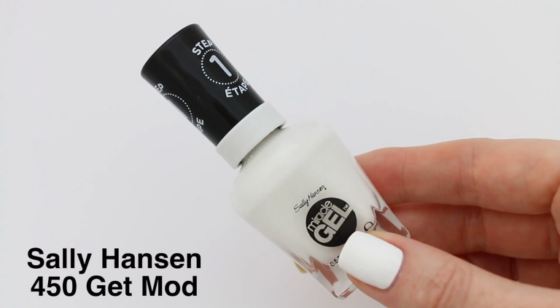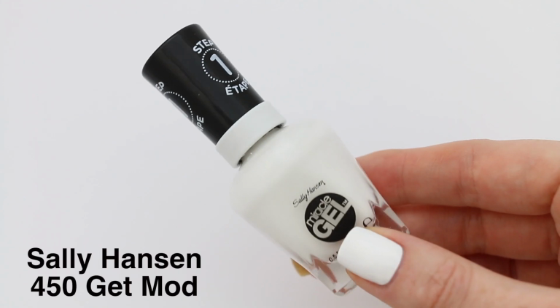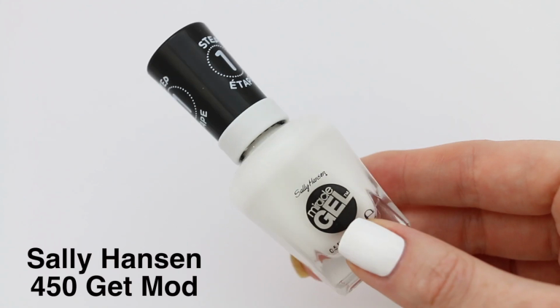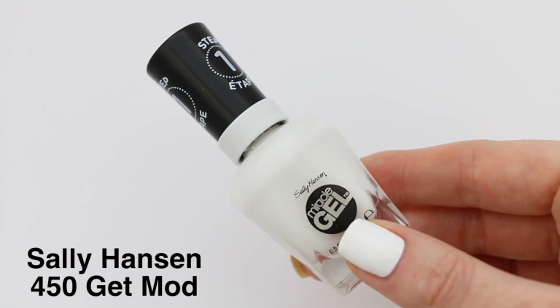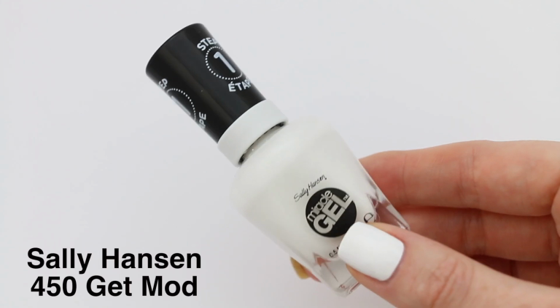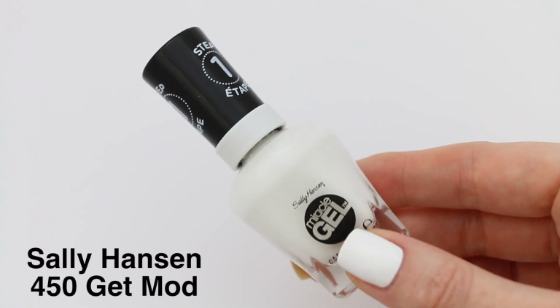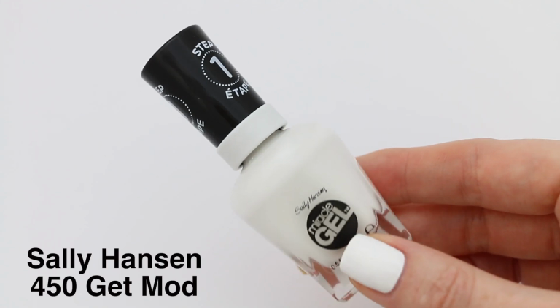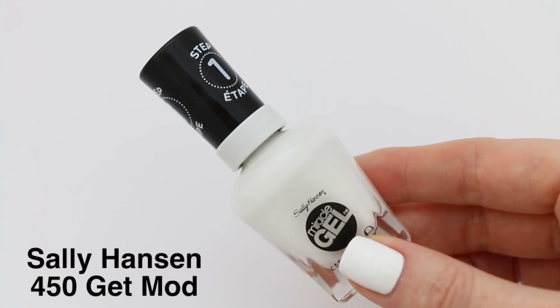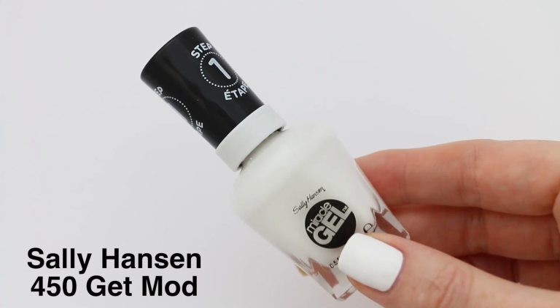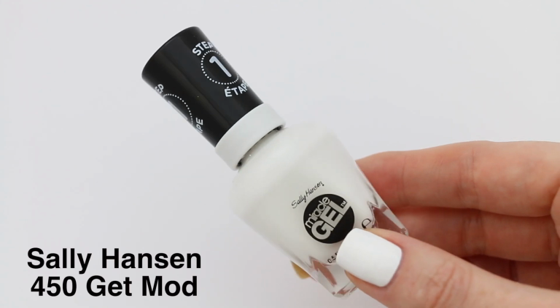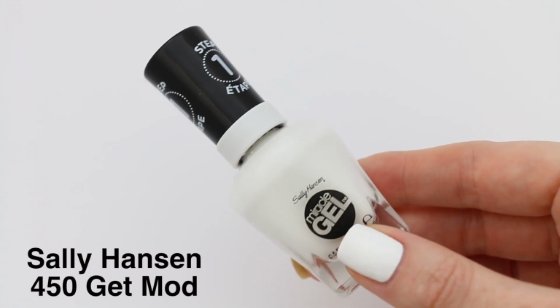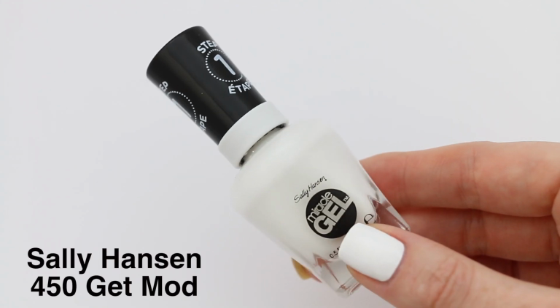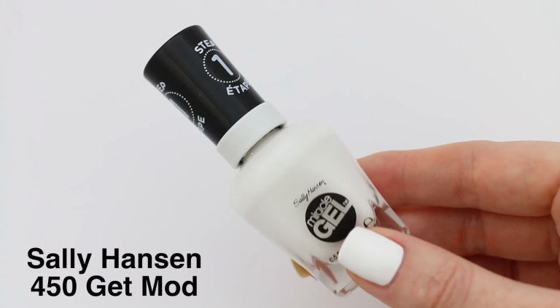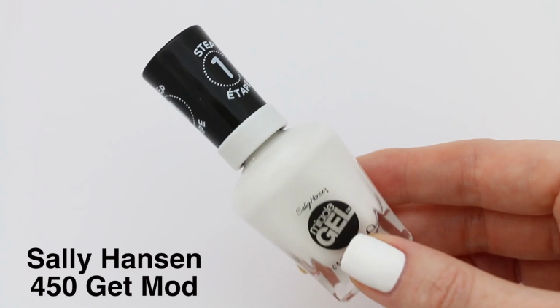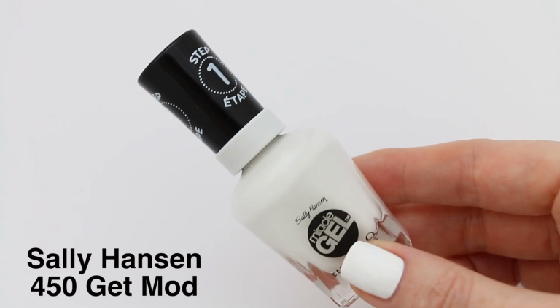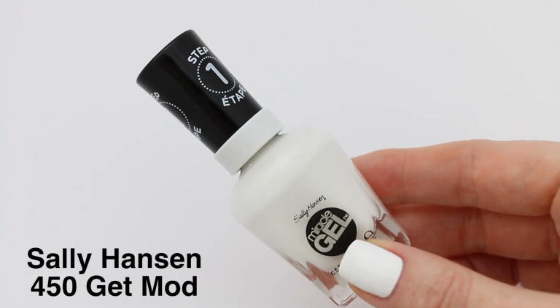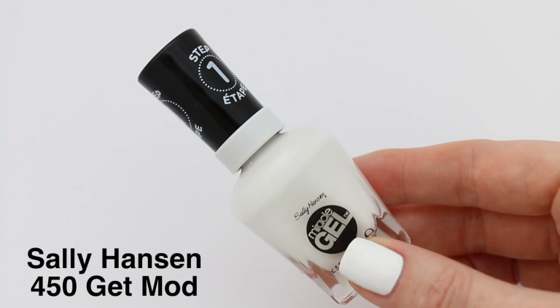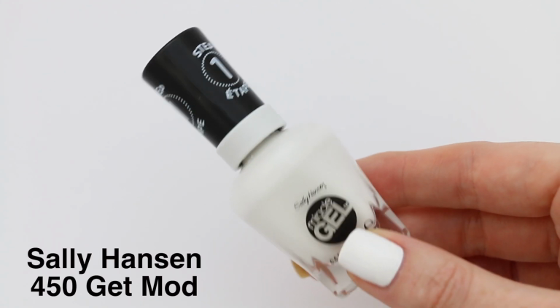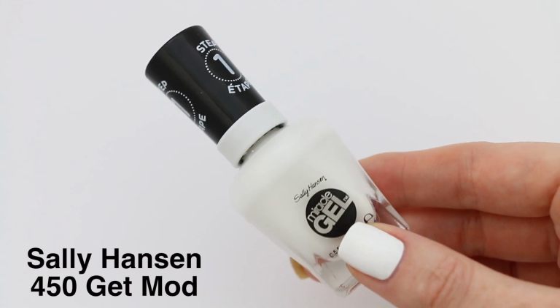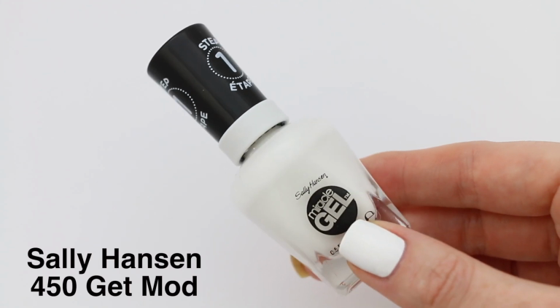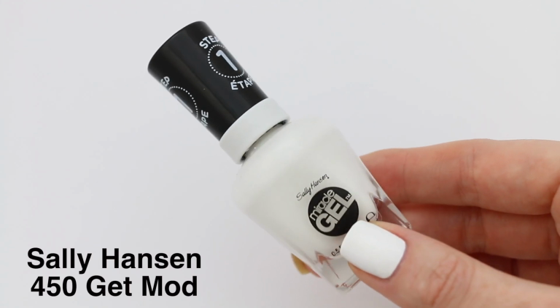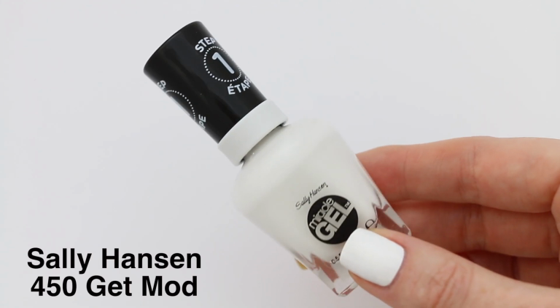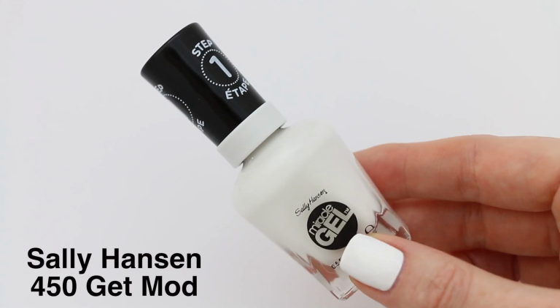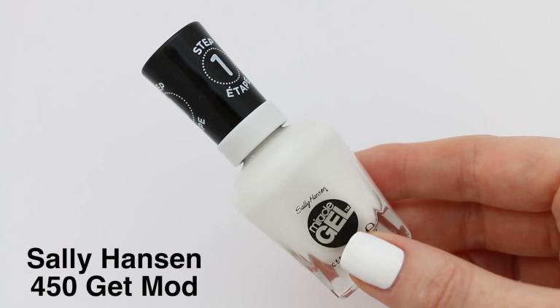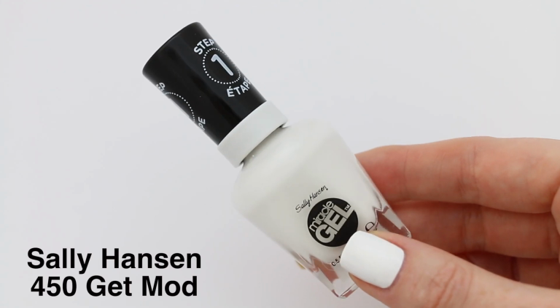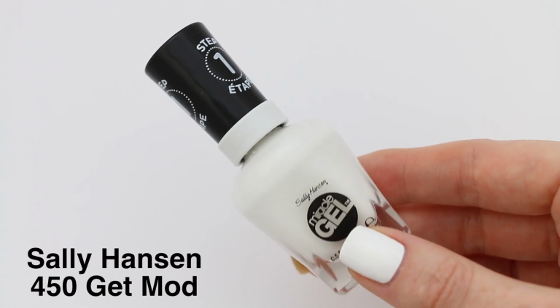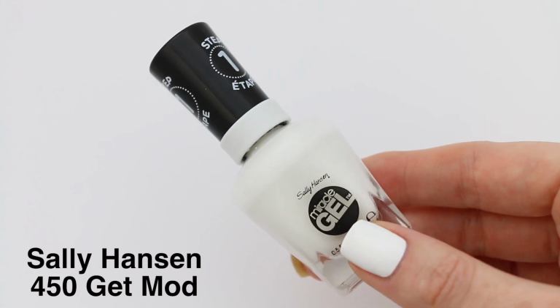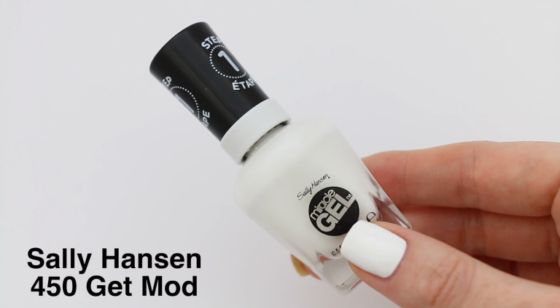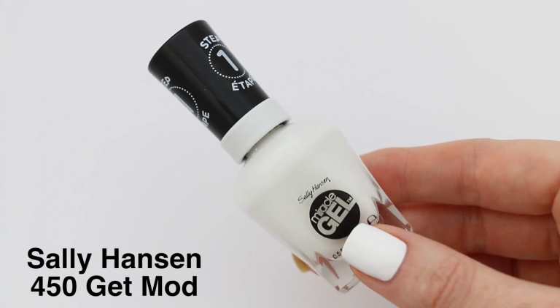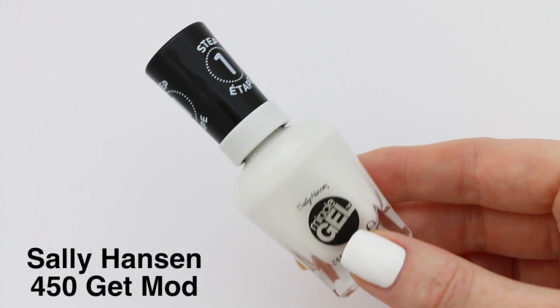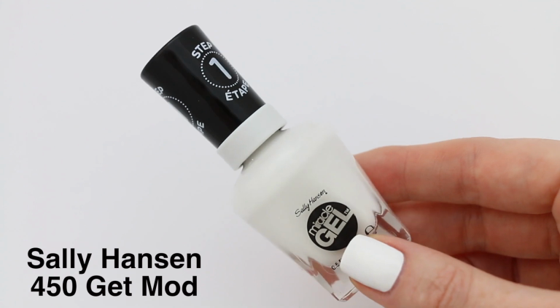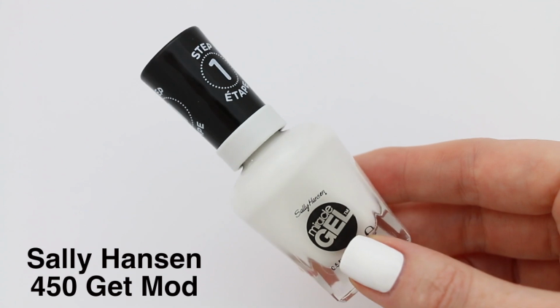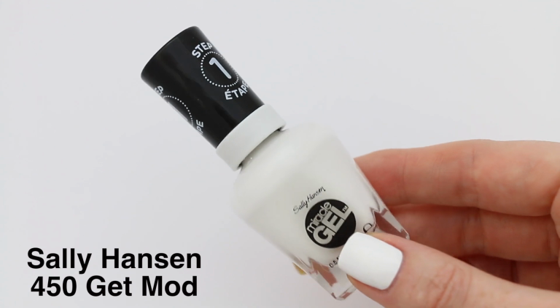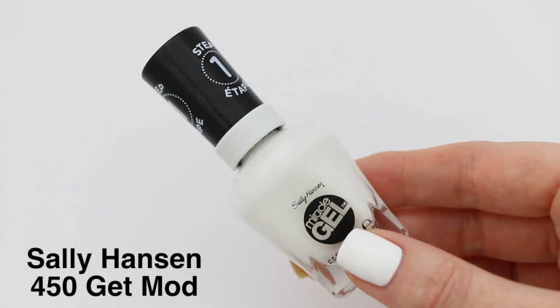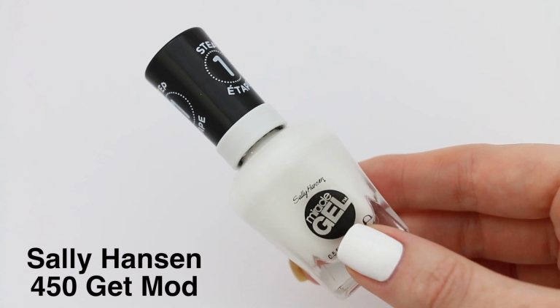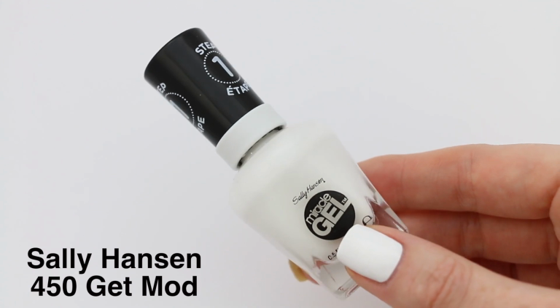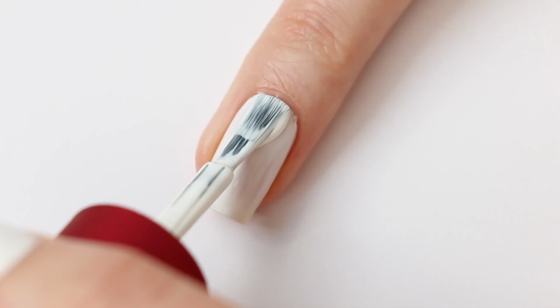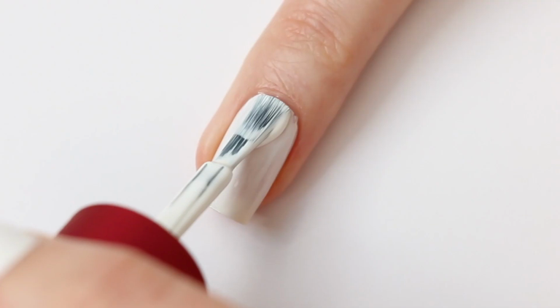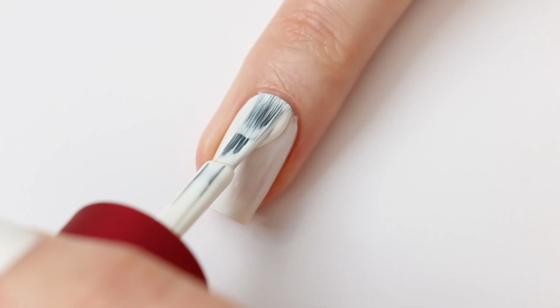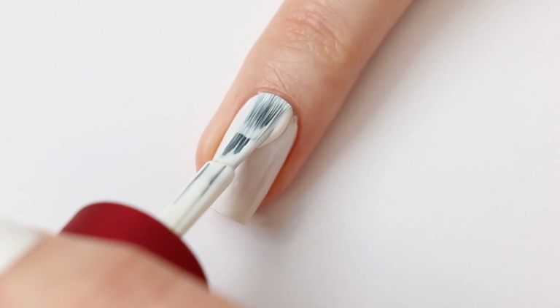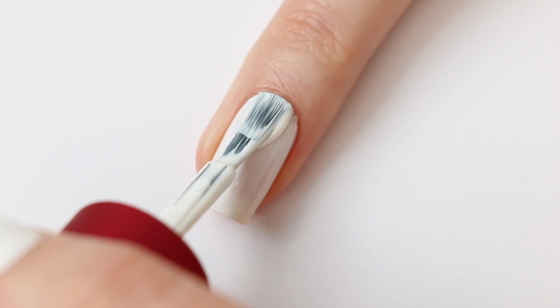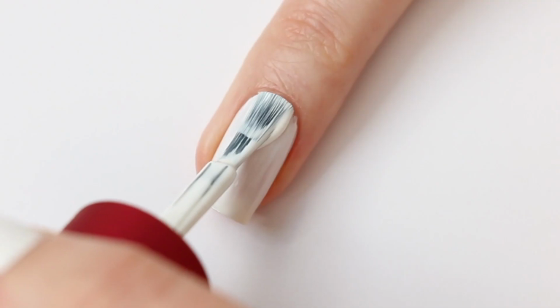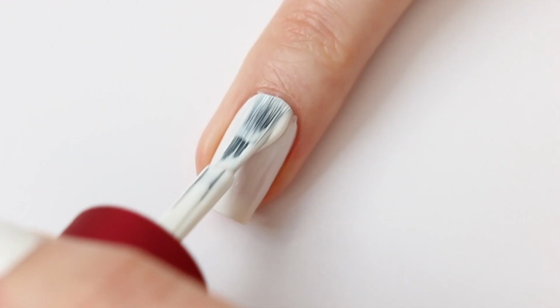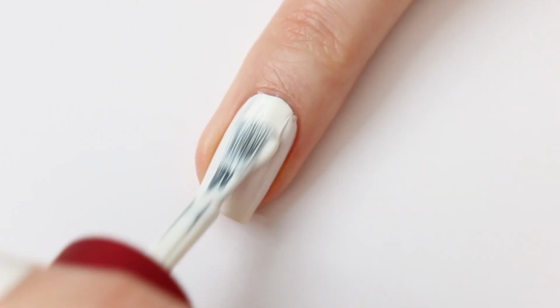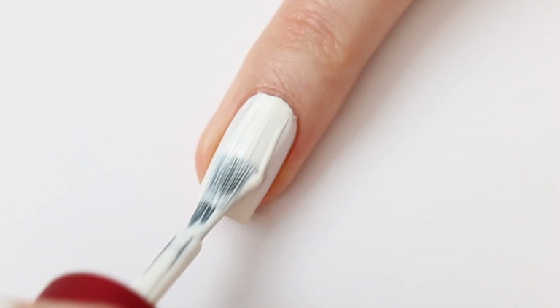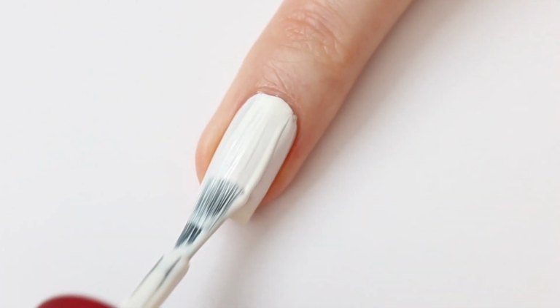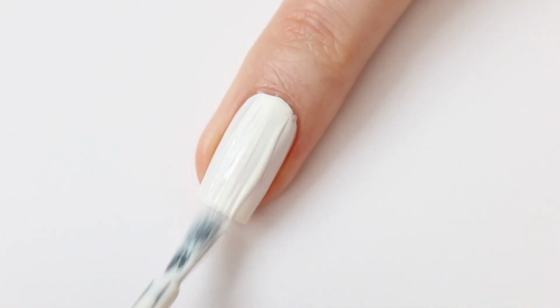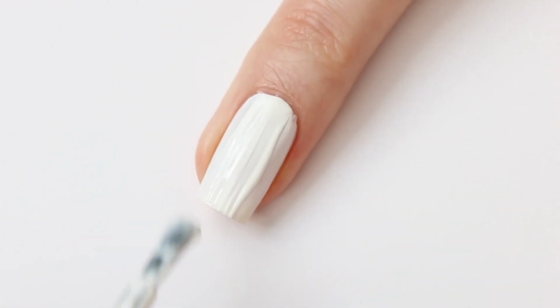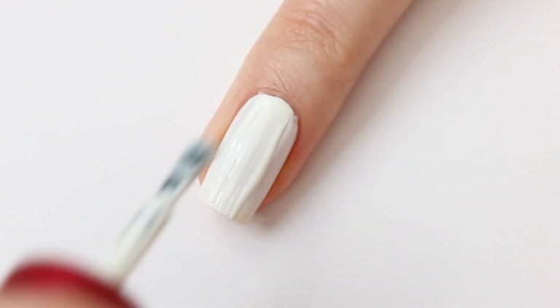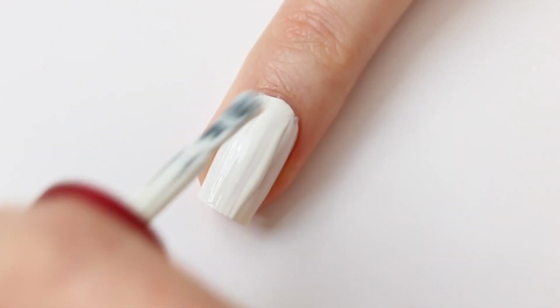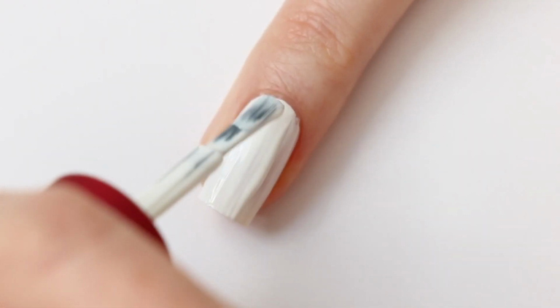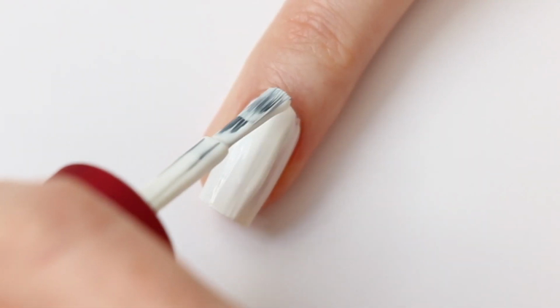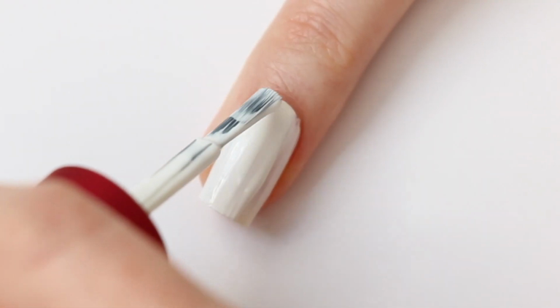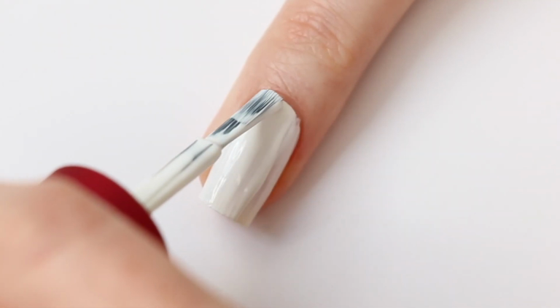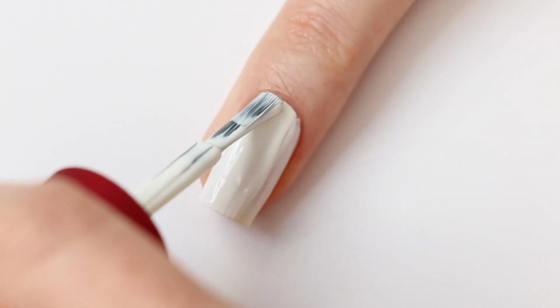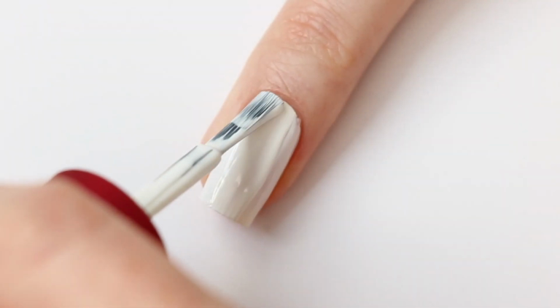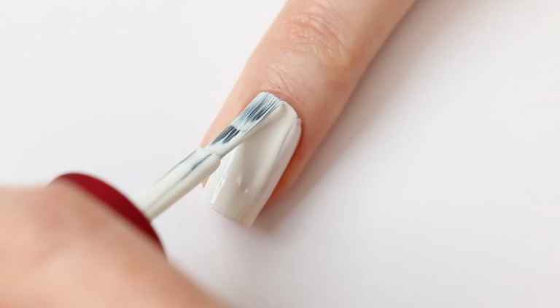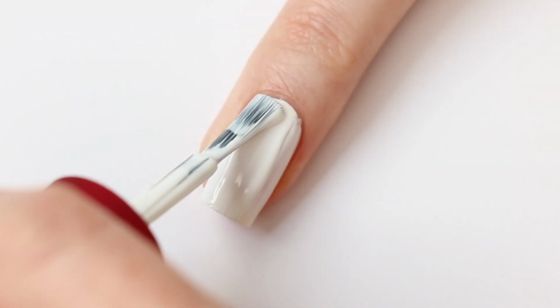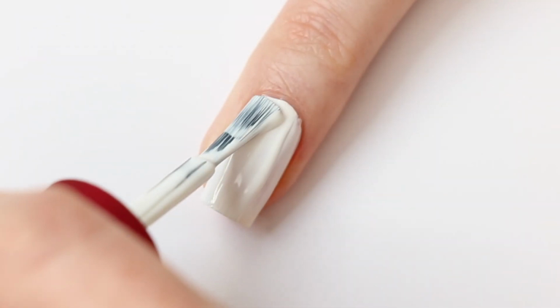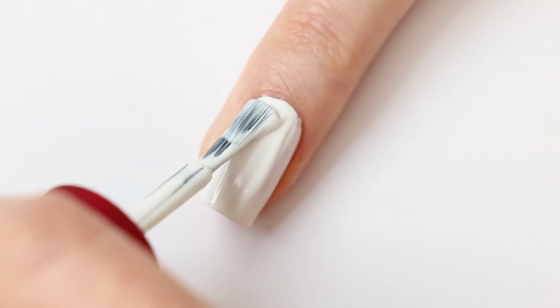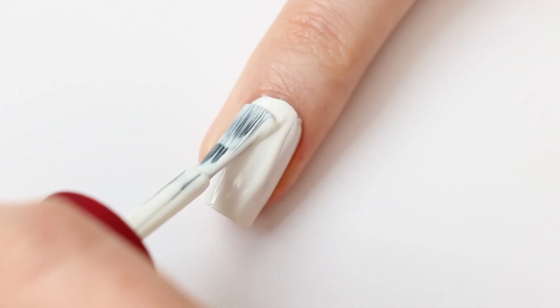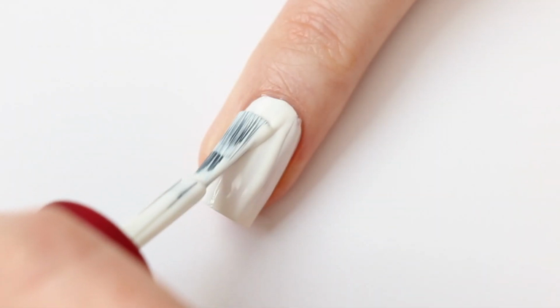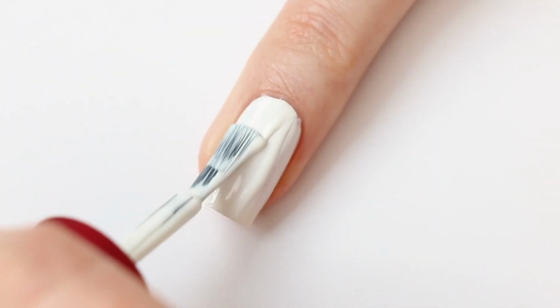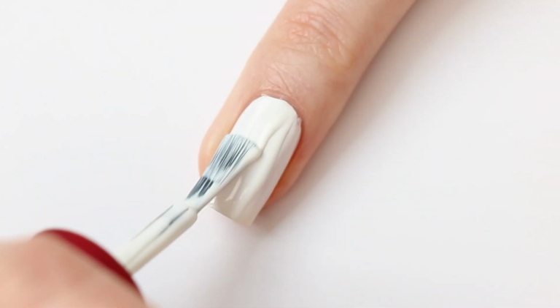For my base I'm using Sally Hansen number 450. I need two layers for the polish to be fully opaque.